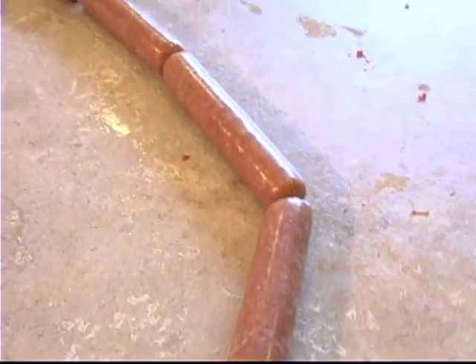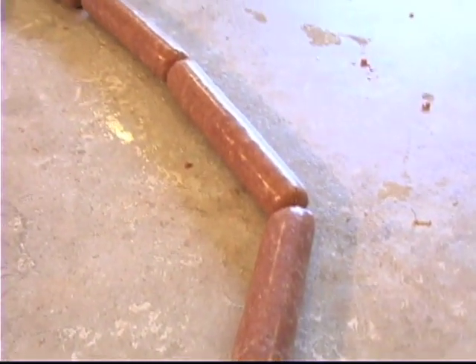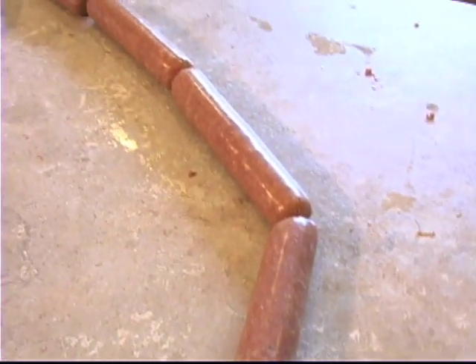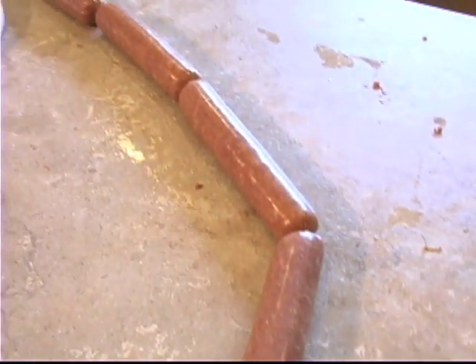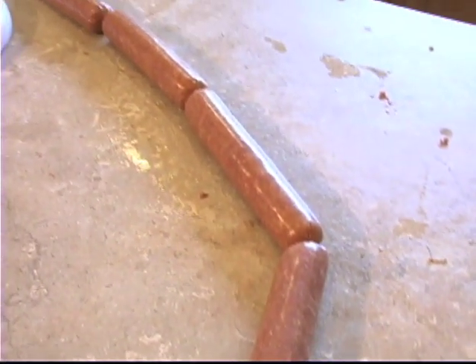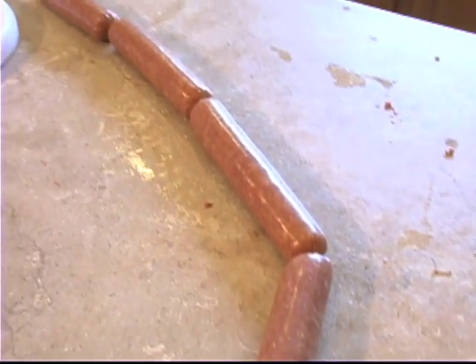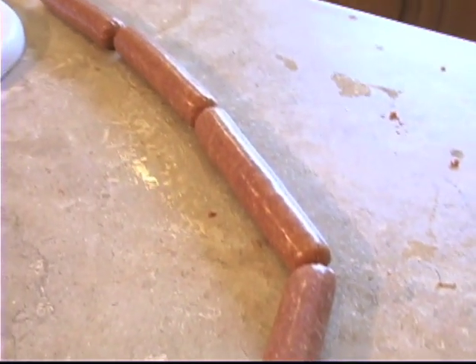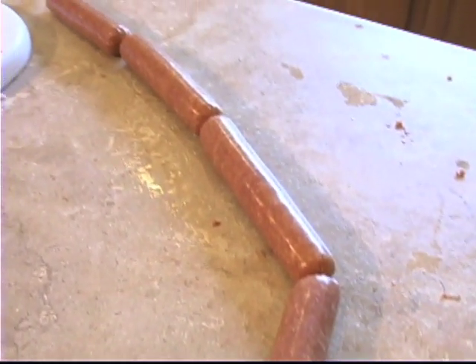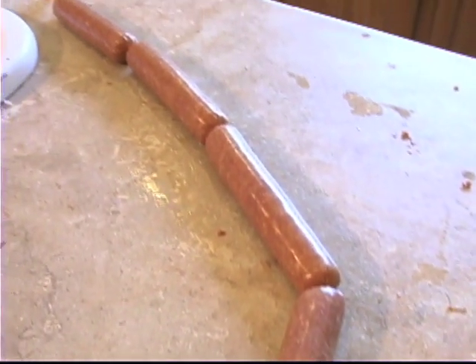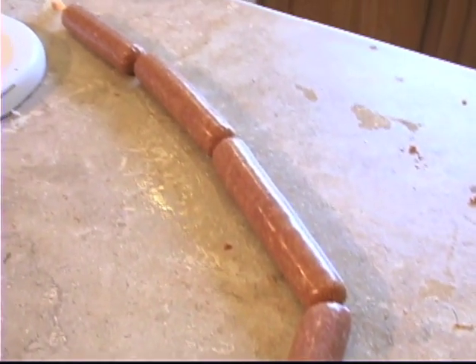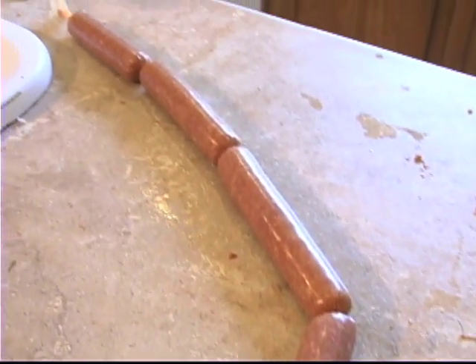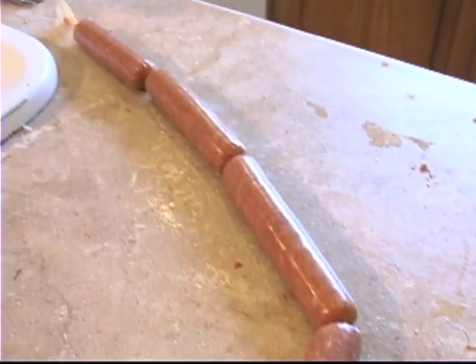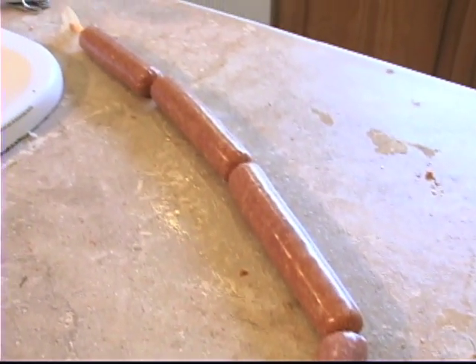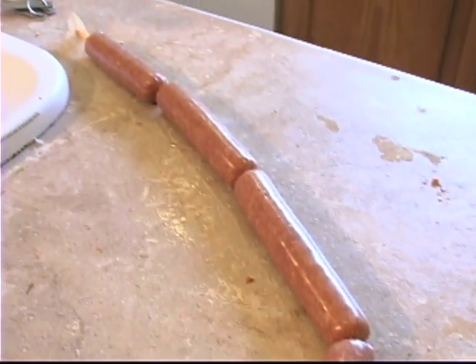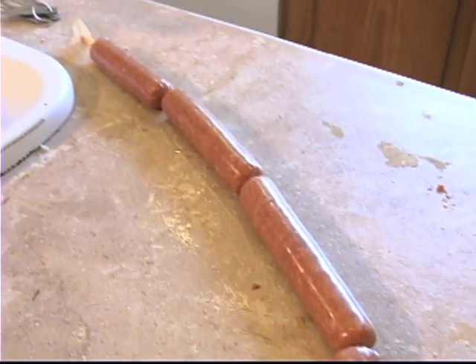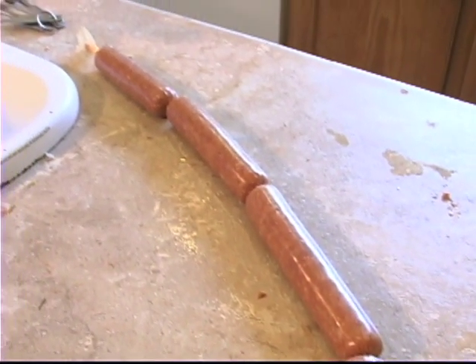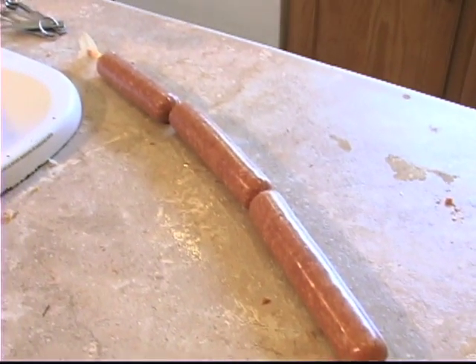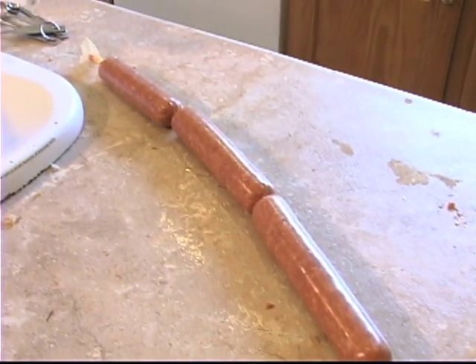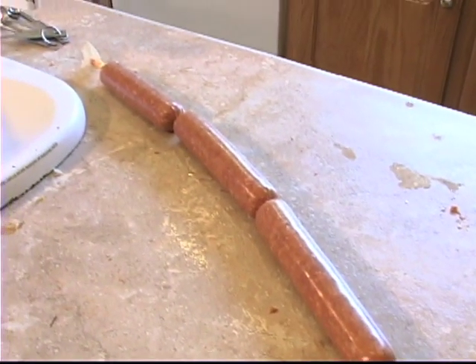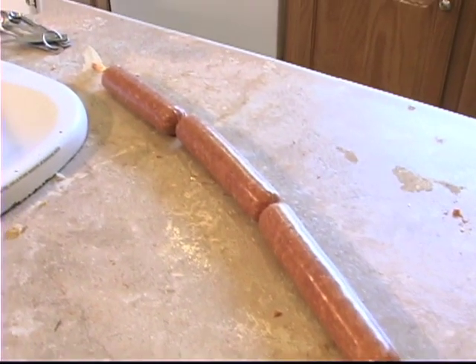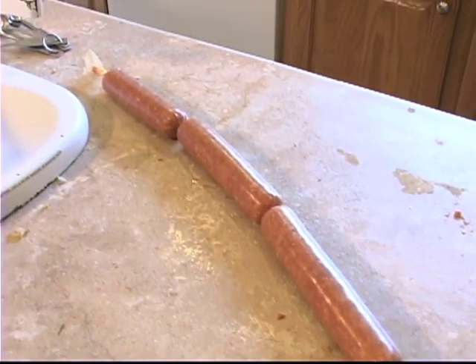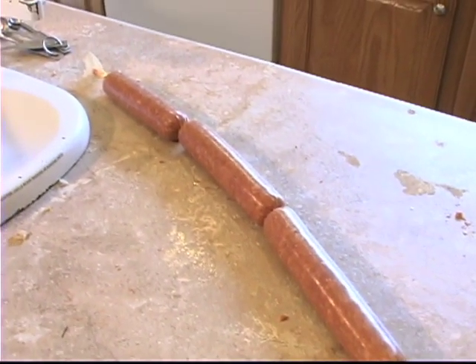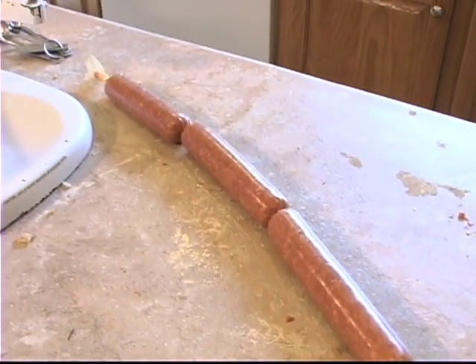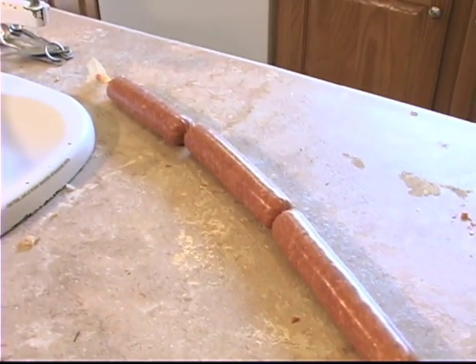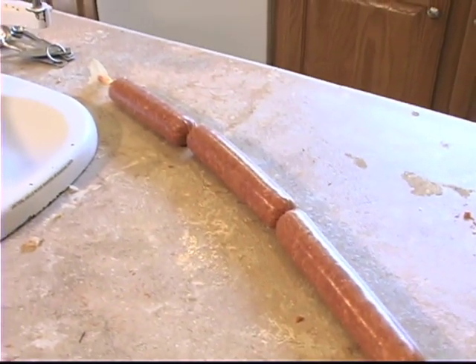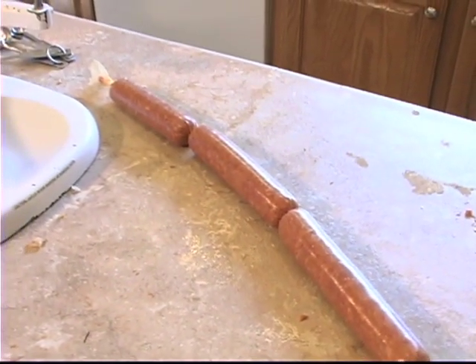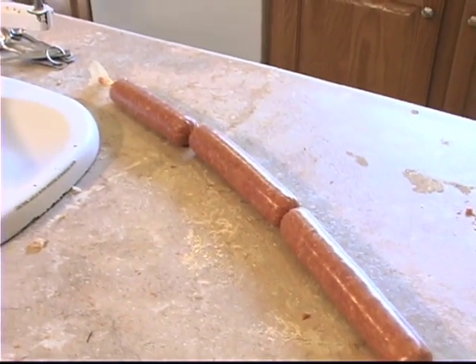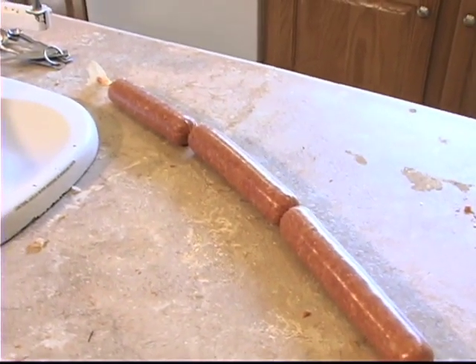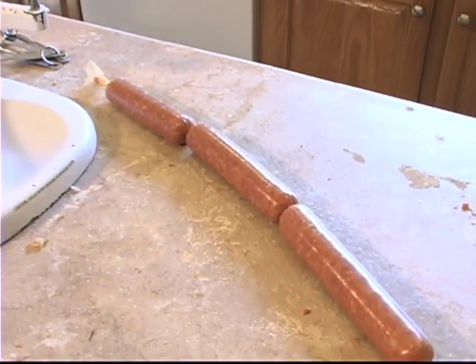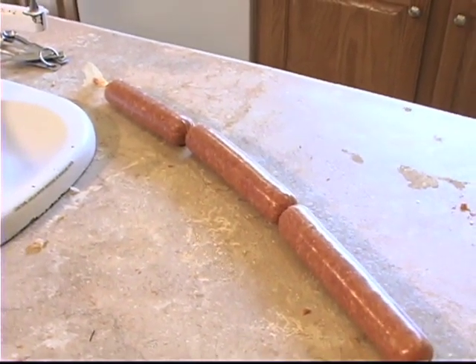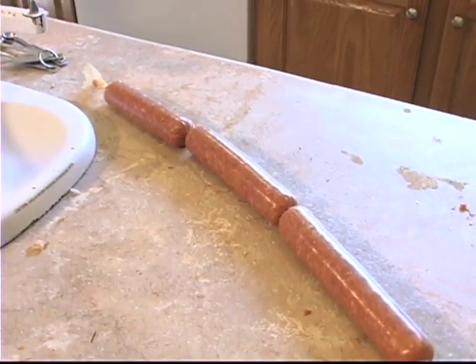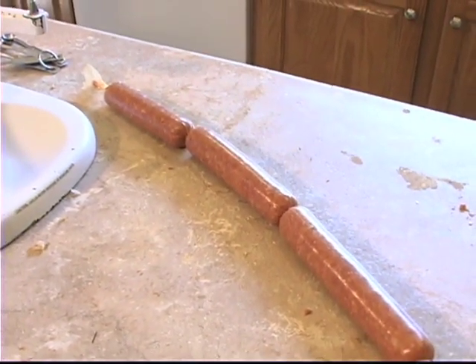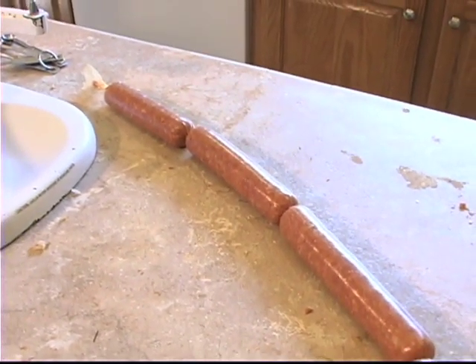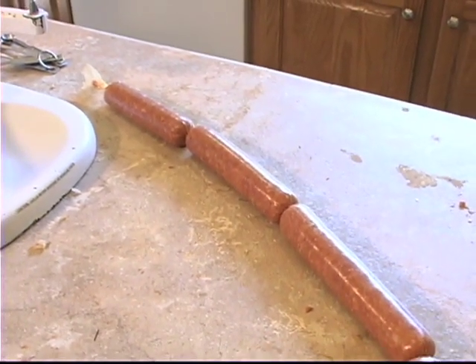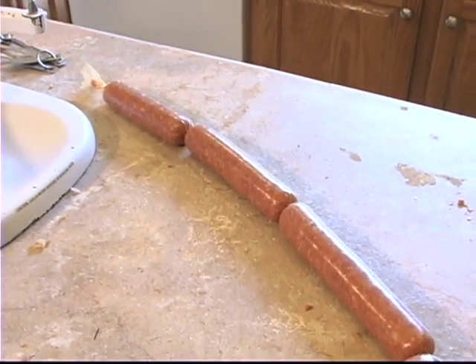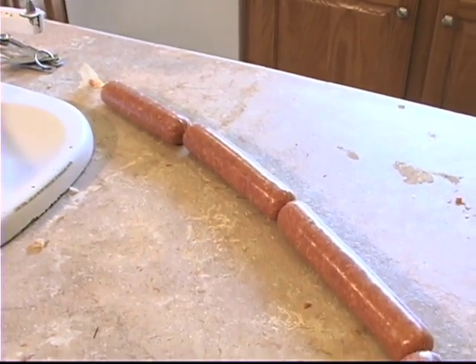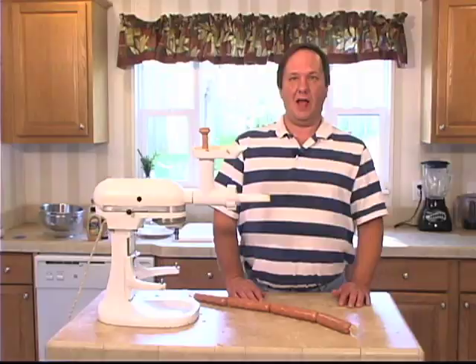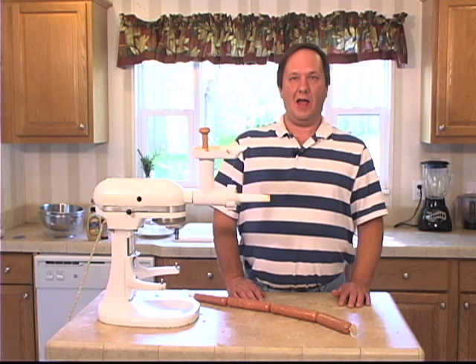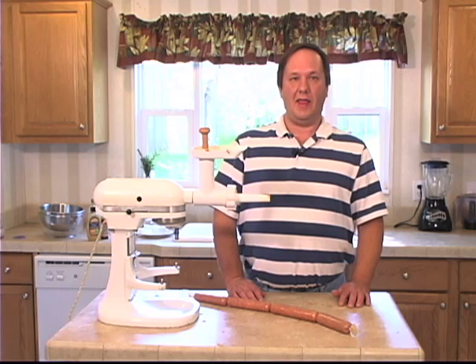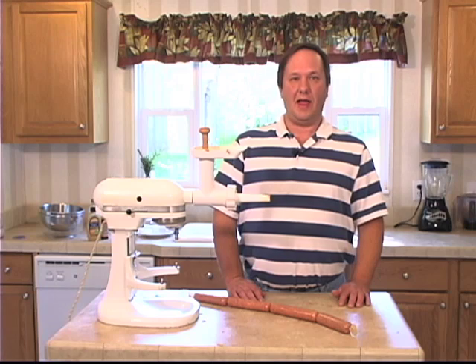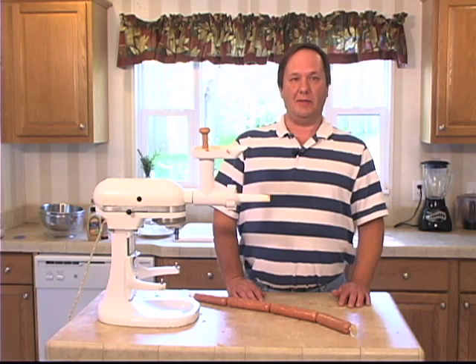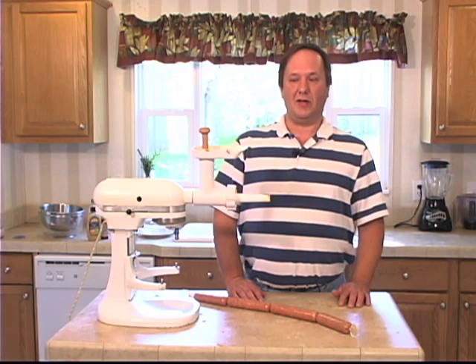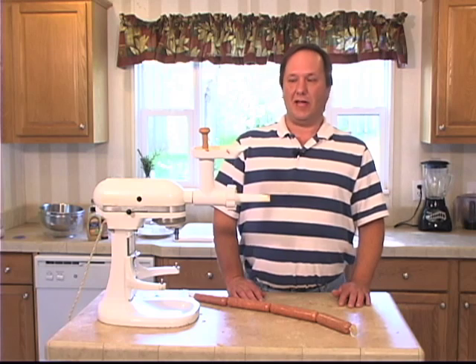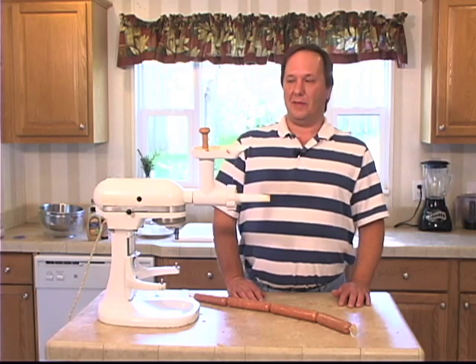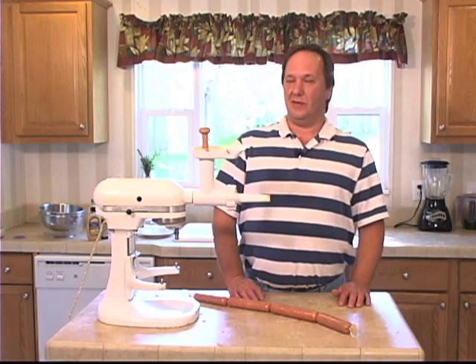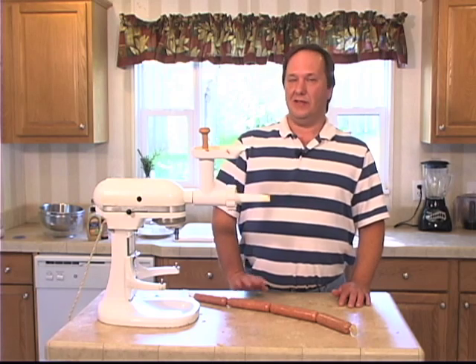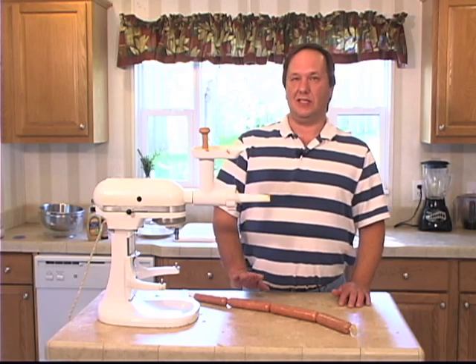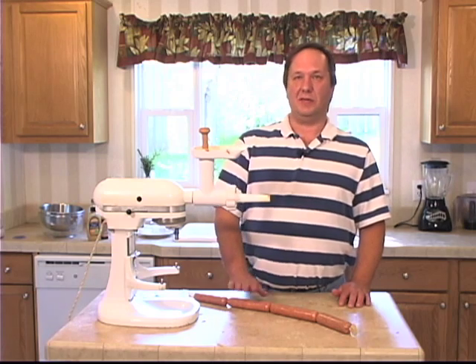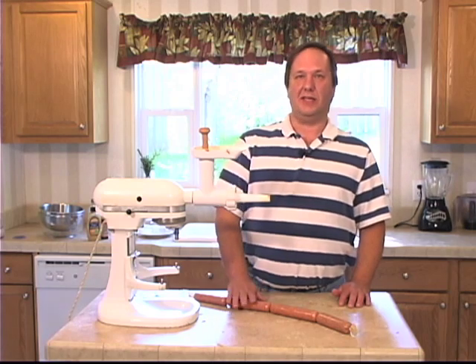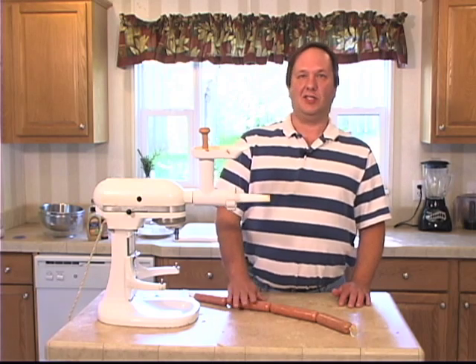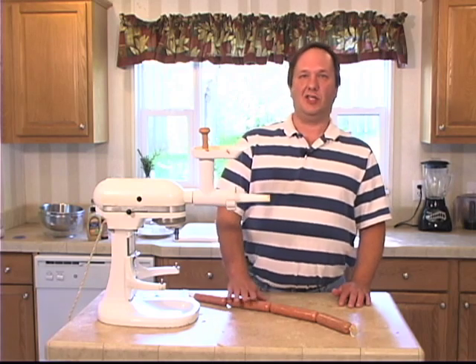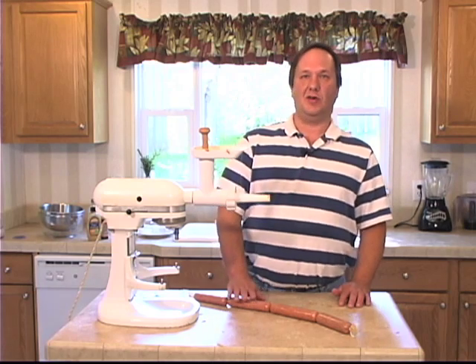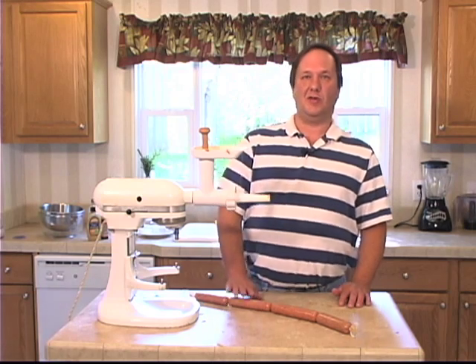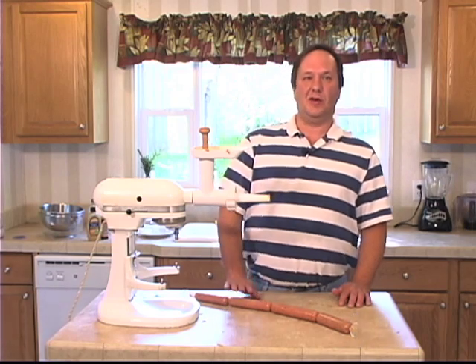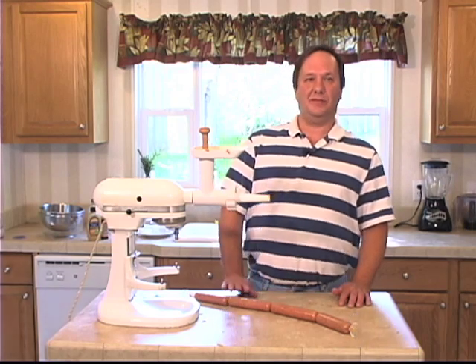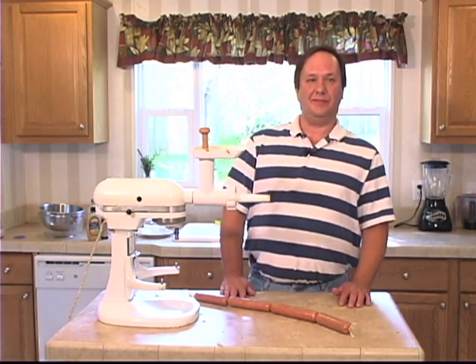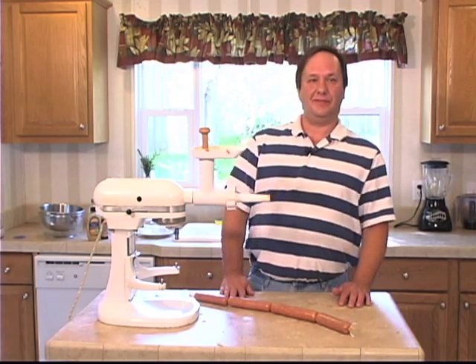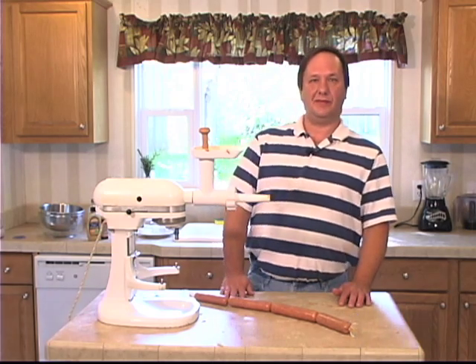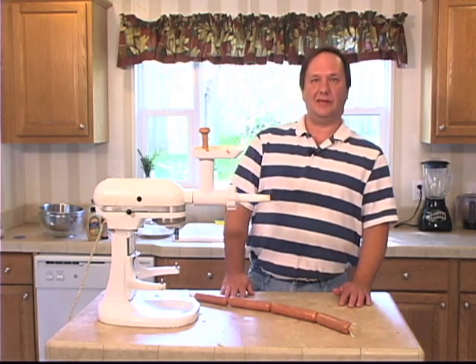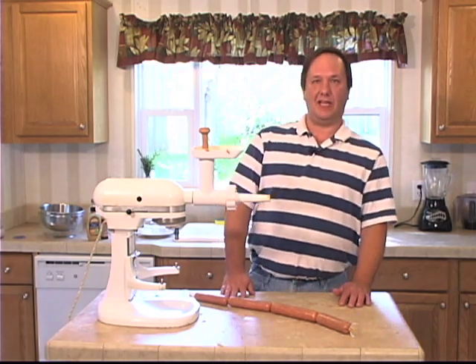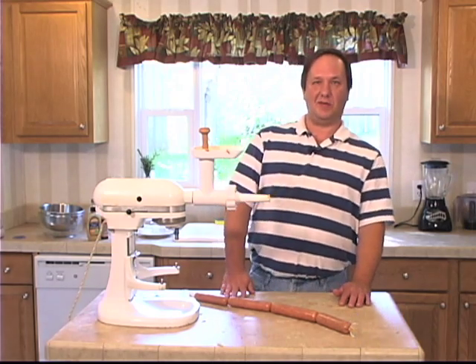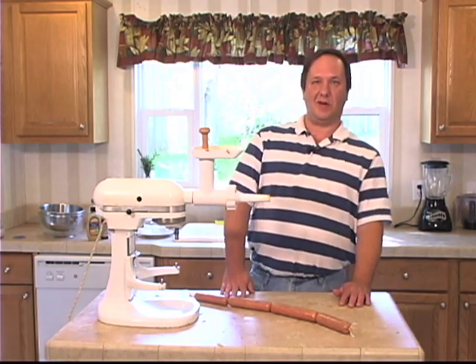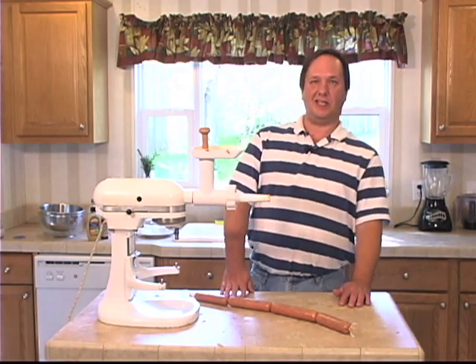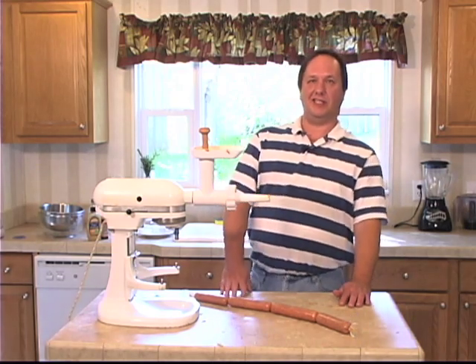Boil them, grill them, cook them however you want to. I'm Sean Campbell and this has been Kitchen Q on the Road. Thanks for watching.